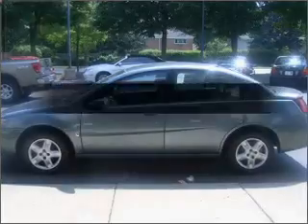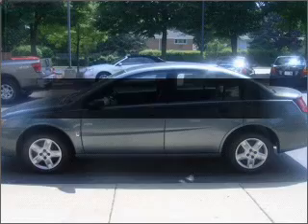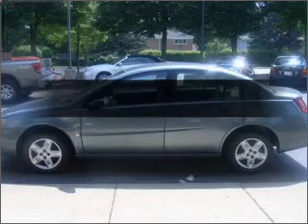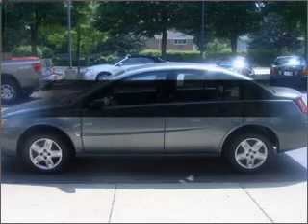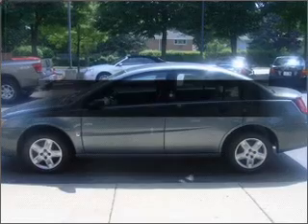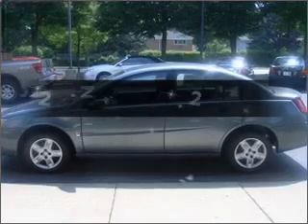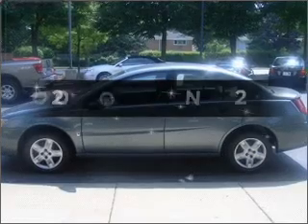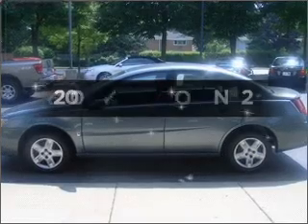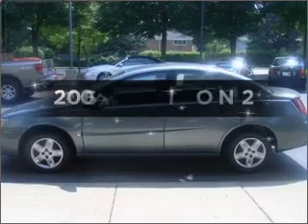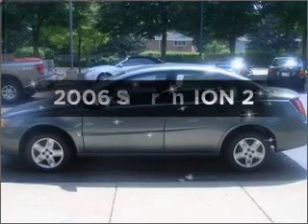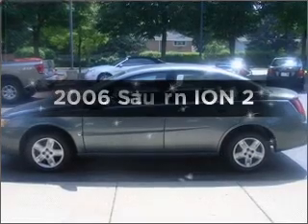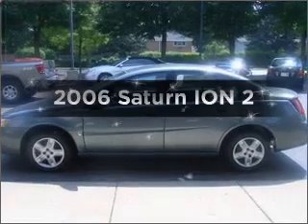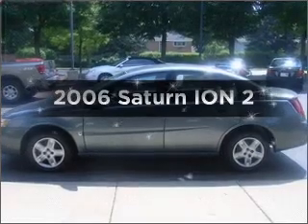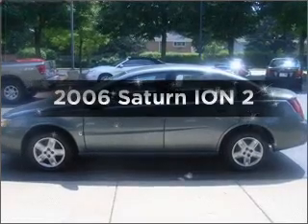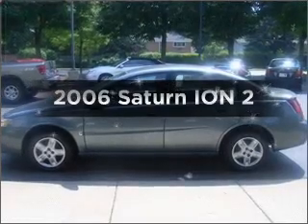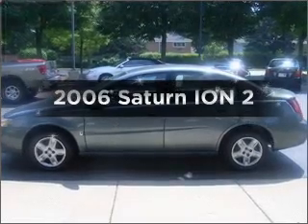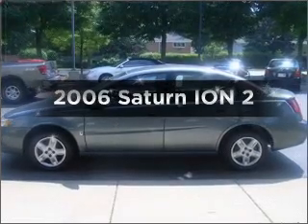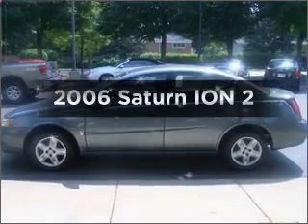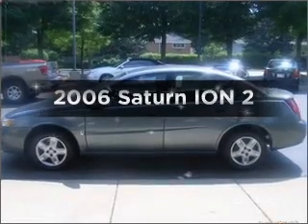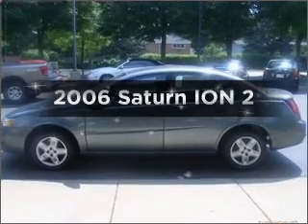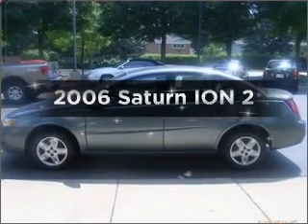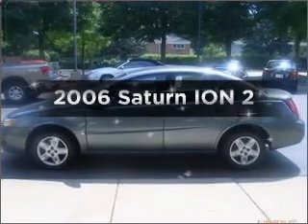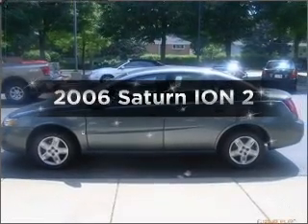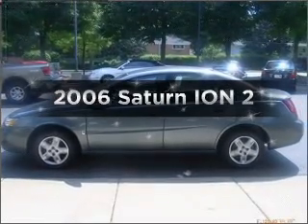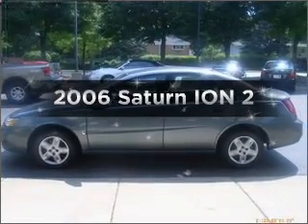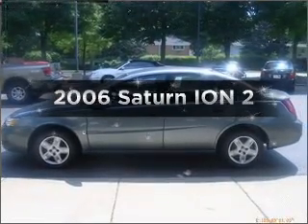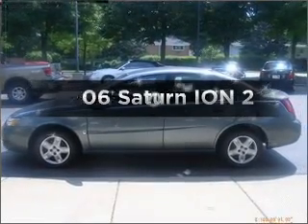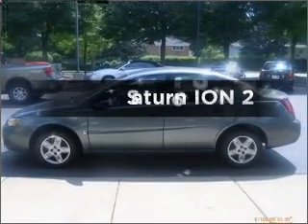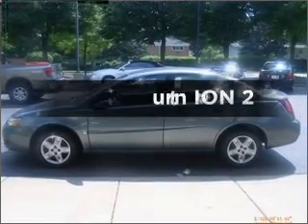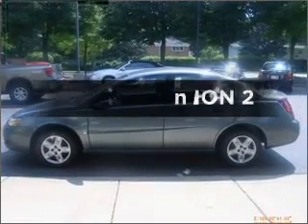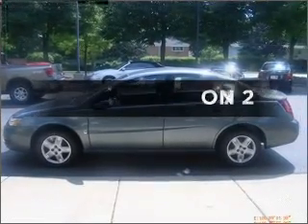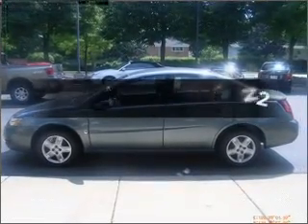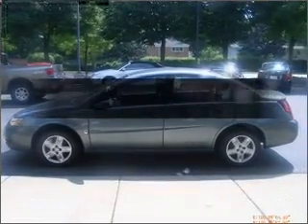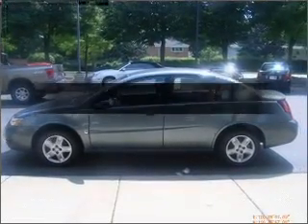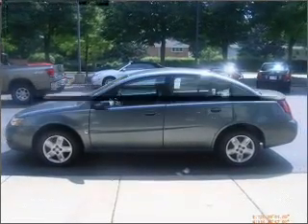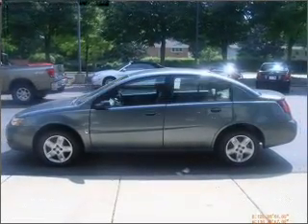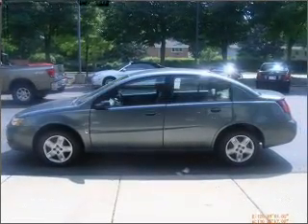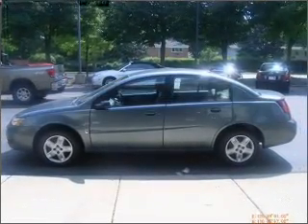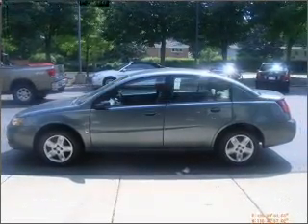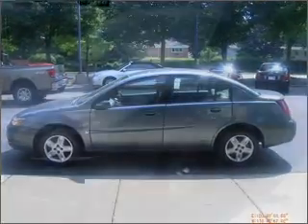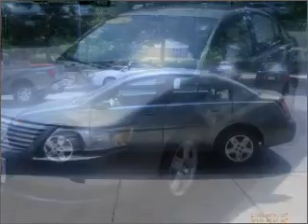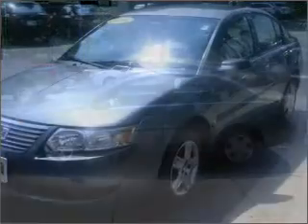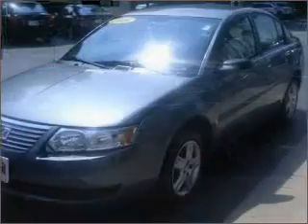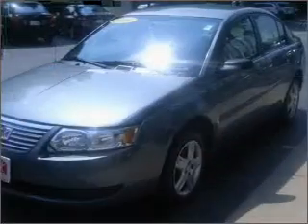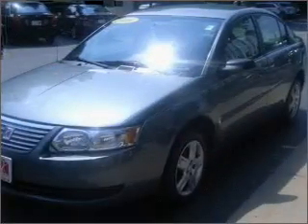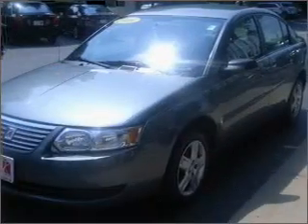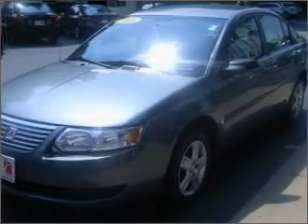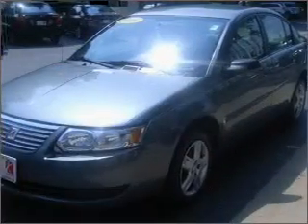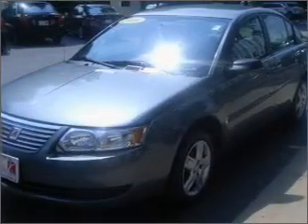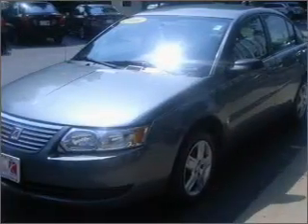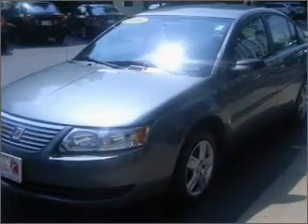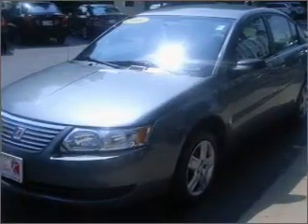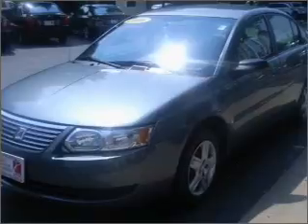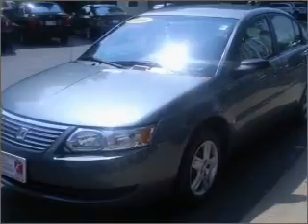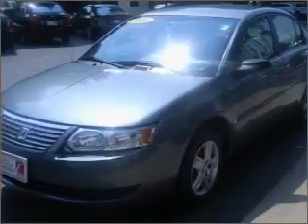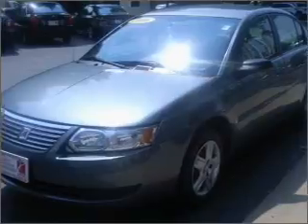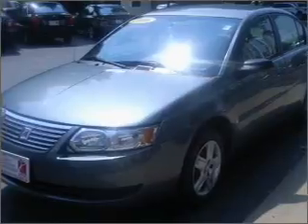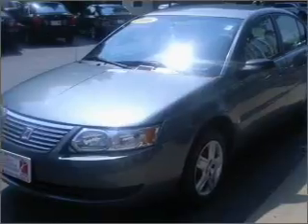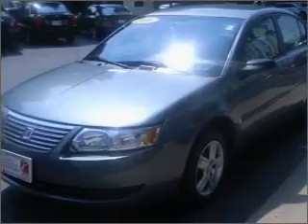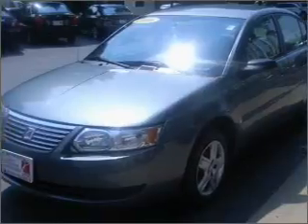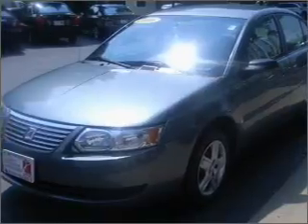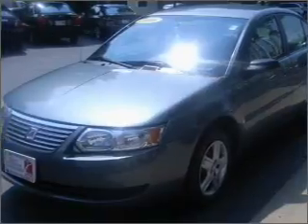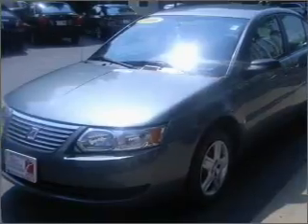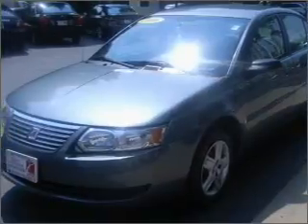Get noticed in this 2006 Saturn Ion. If you're looking for a first-rate auto, this one could be yours today.